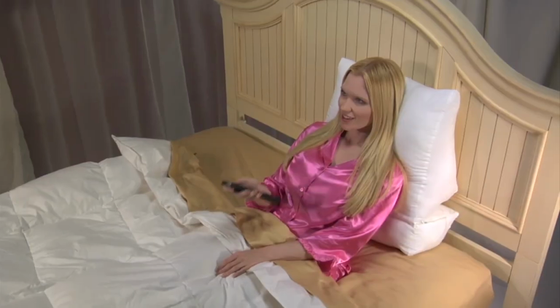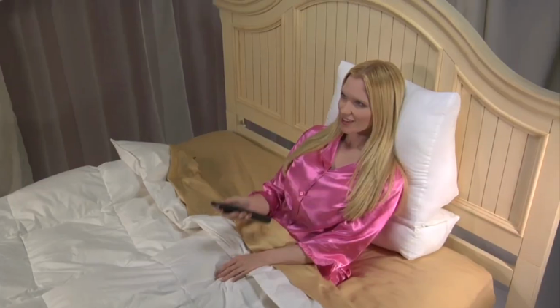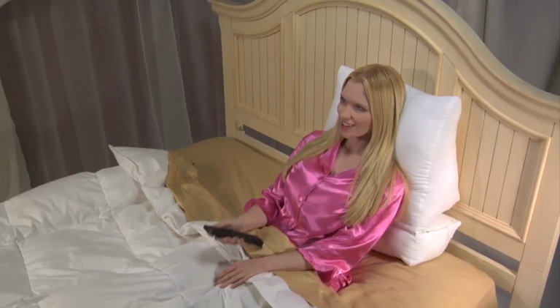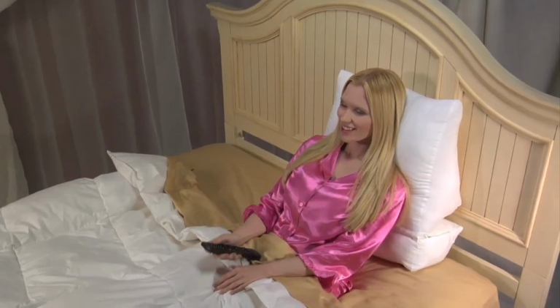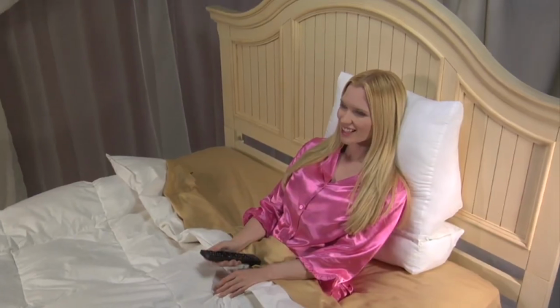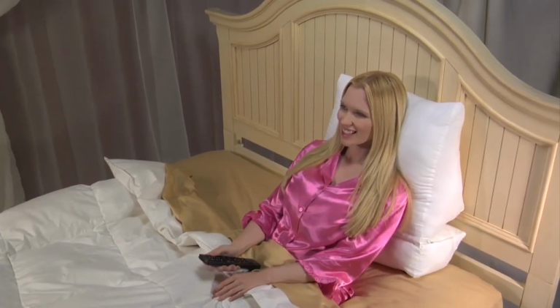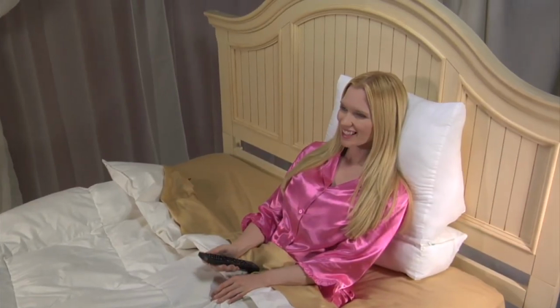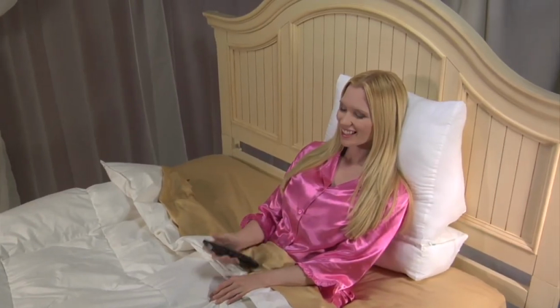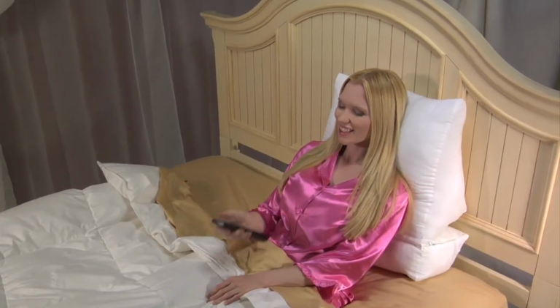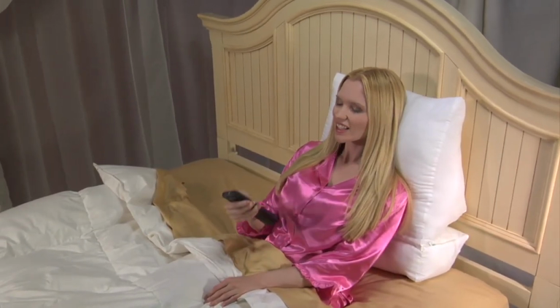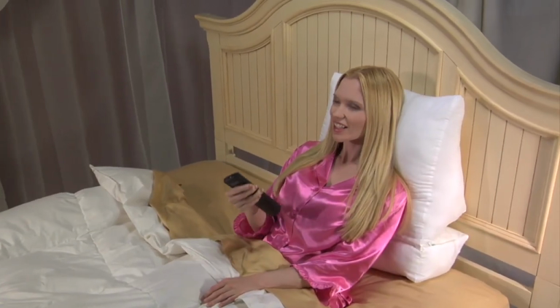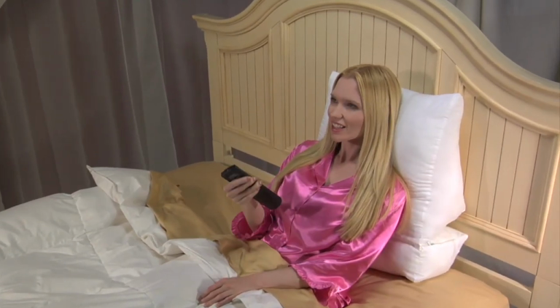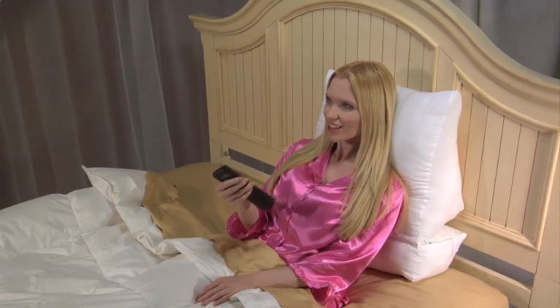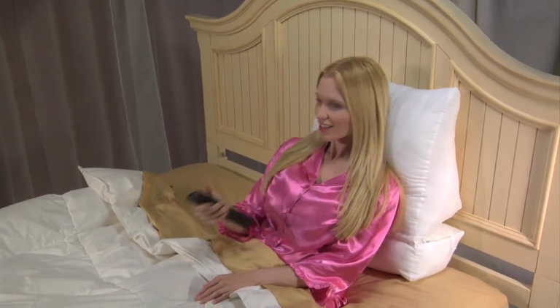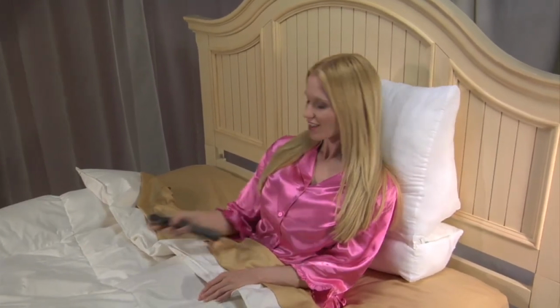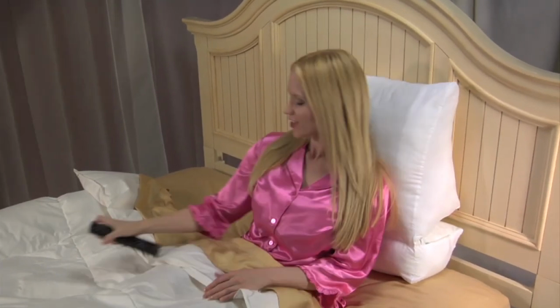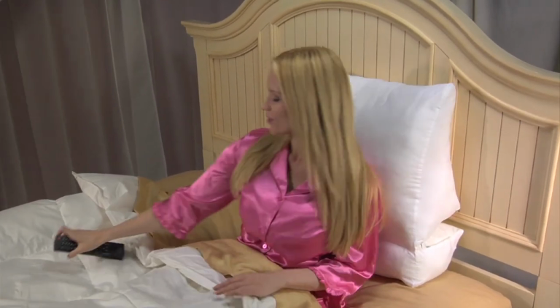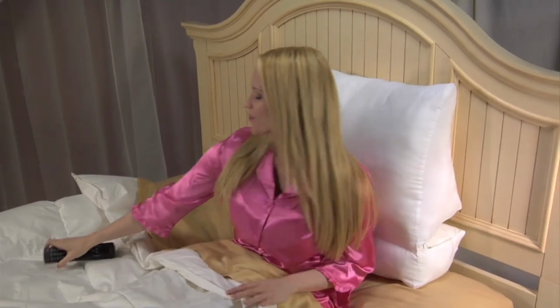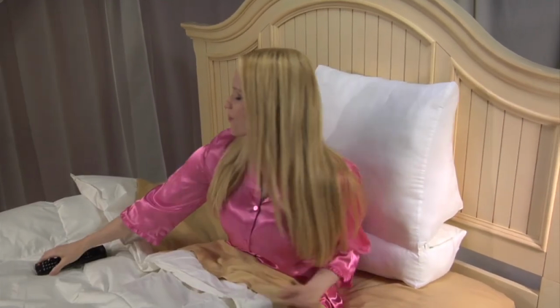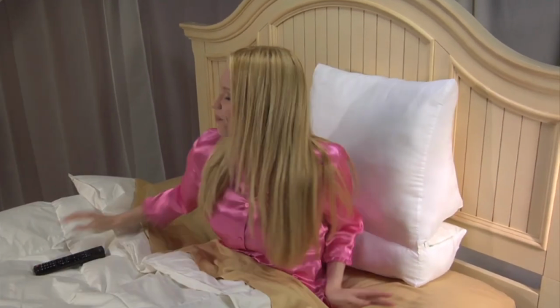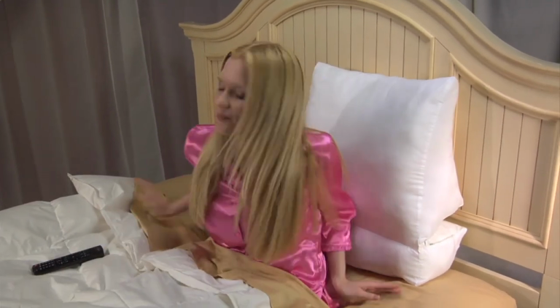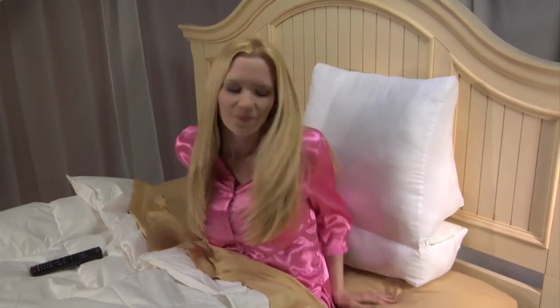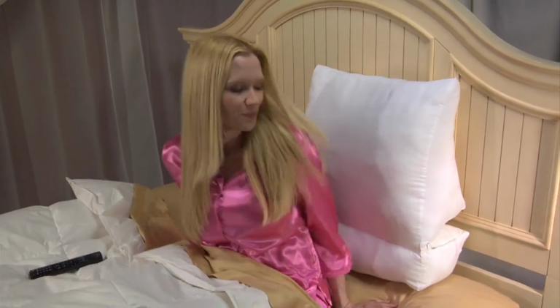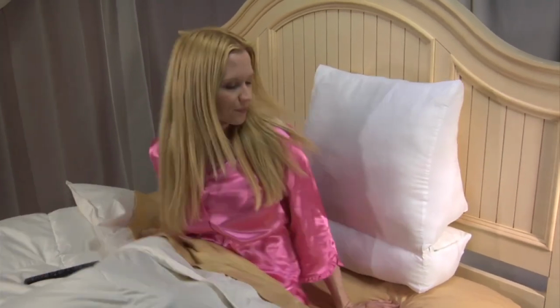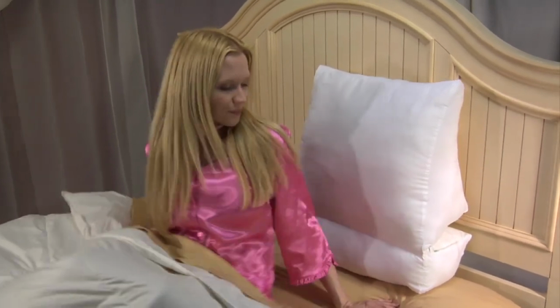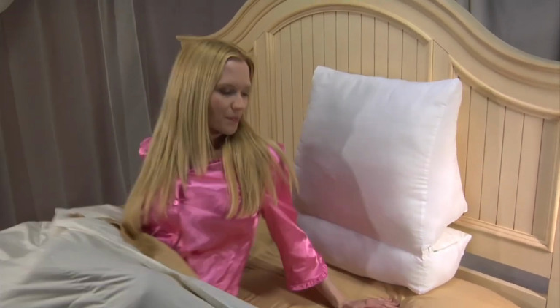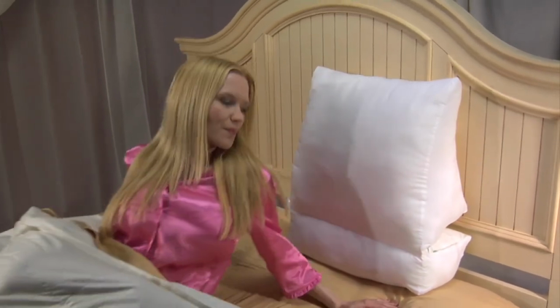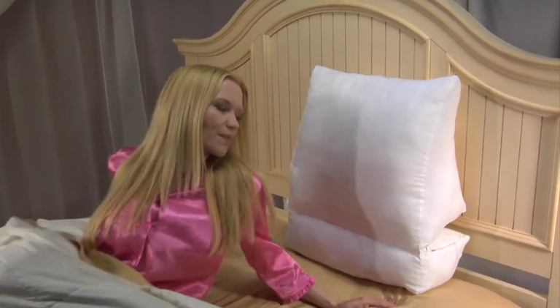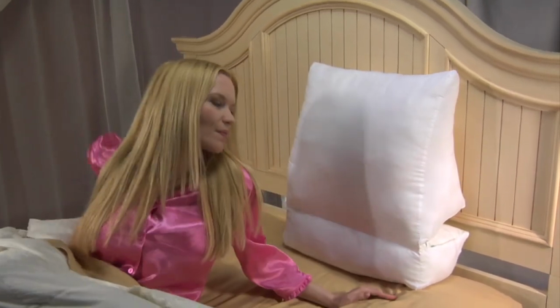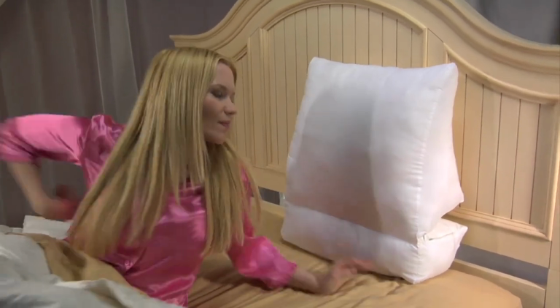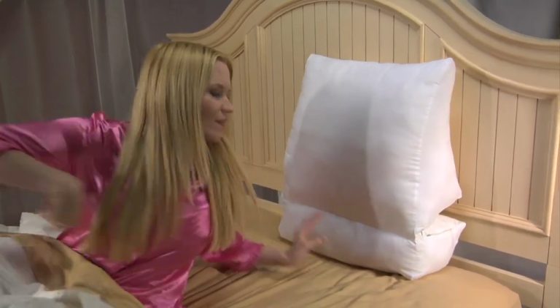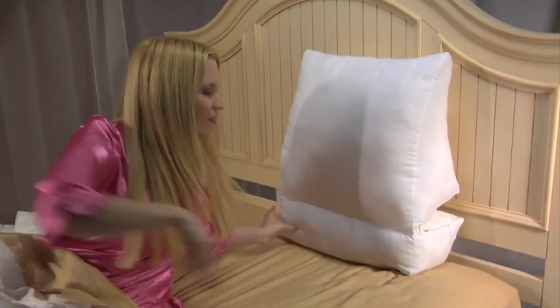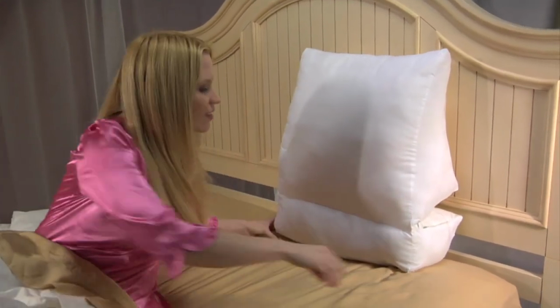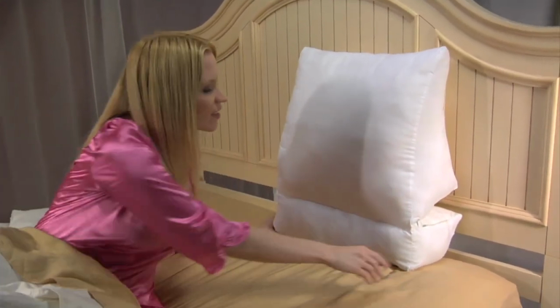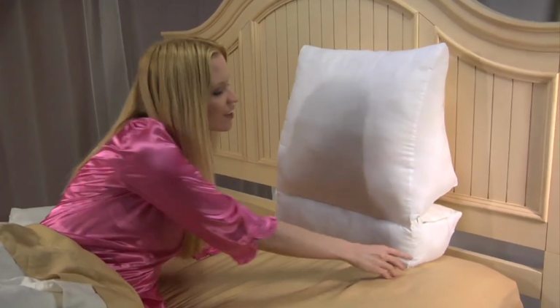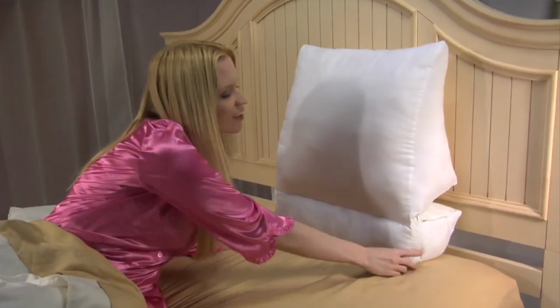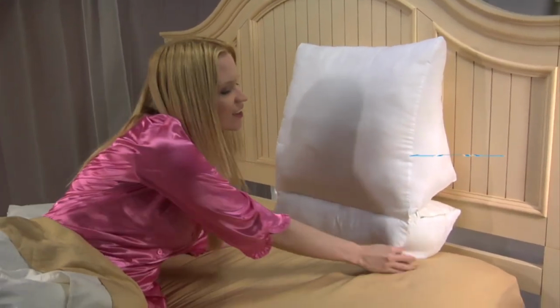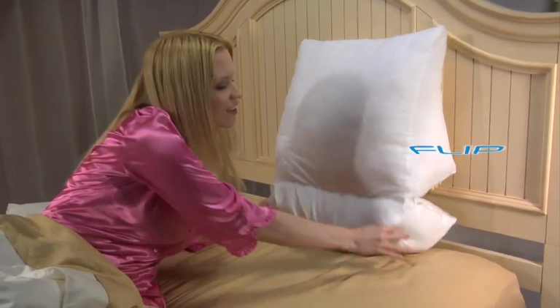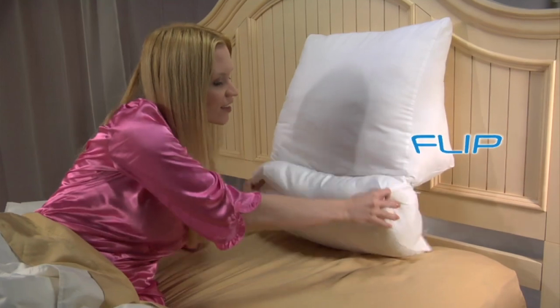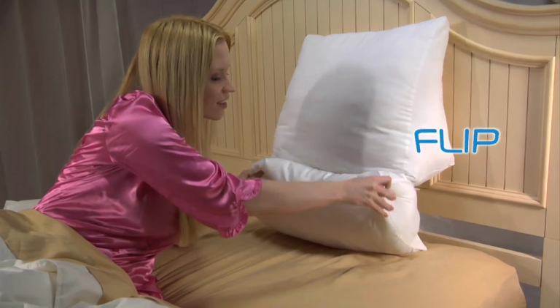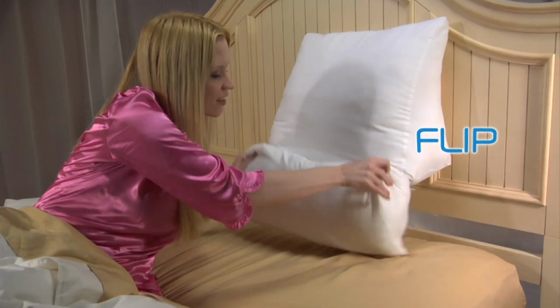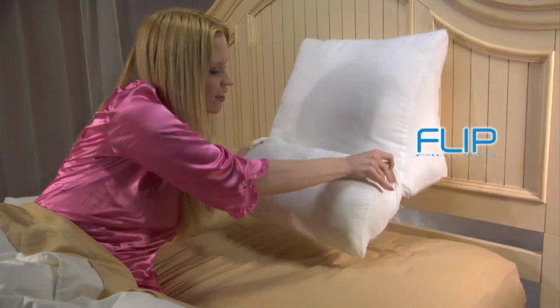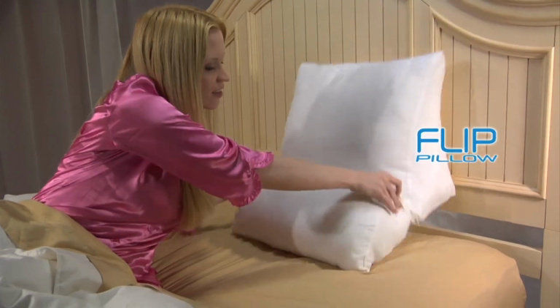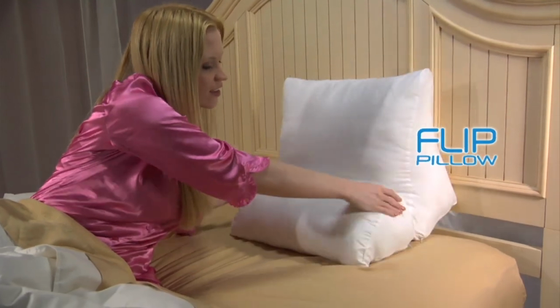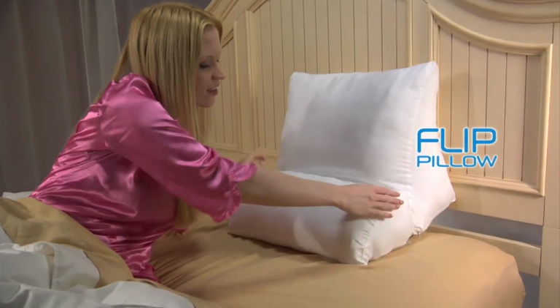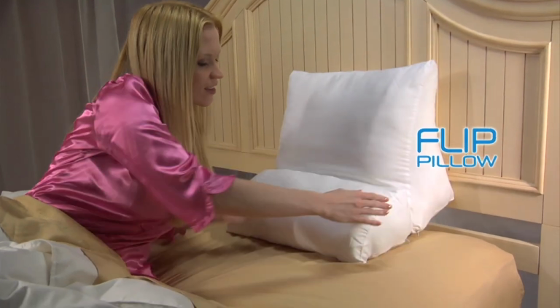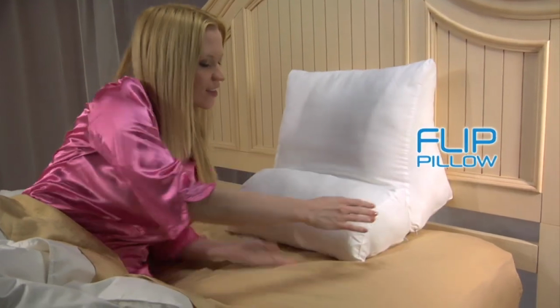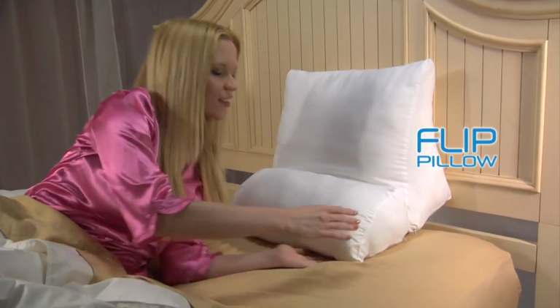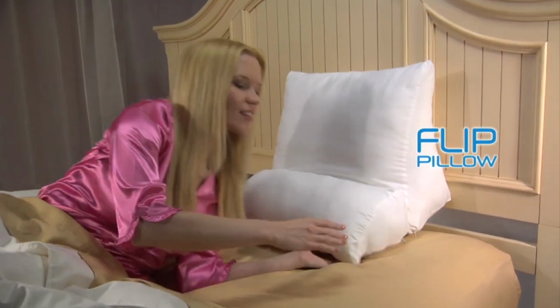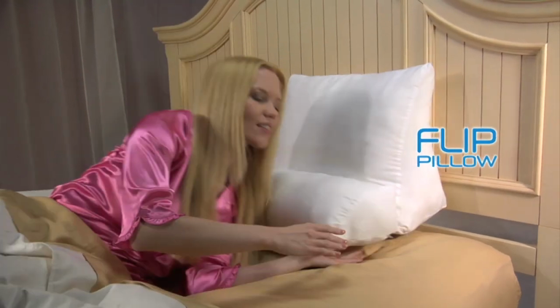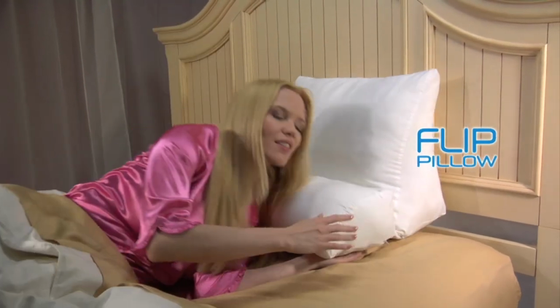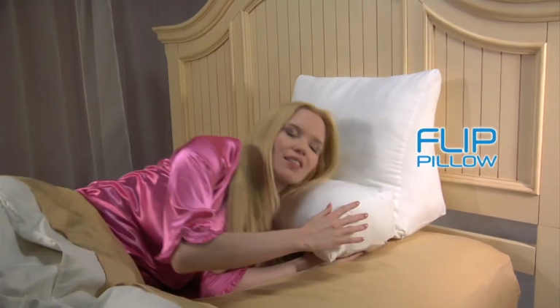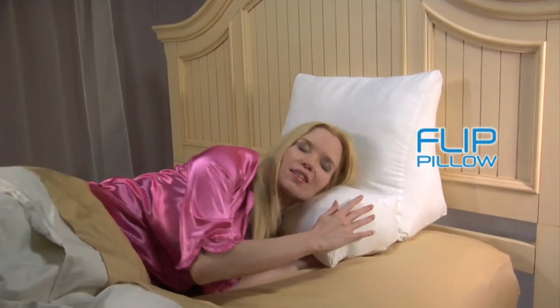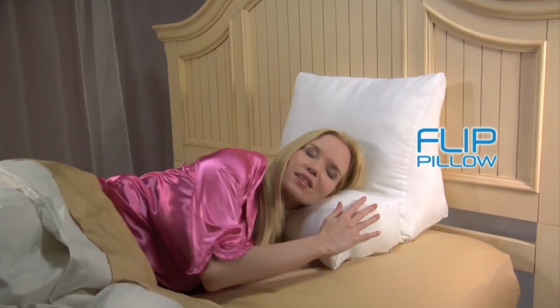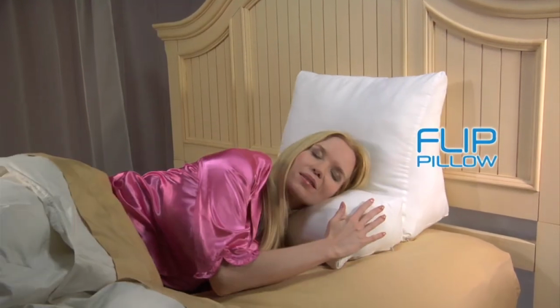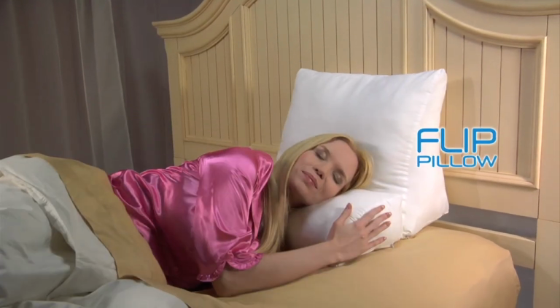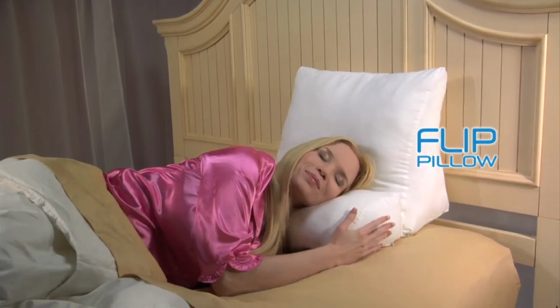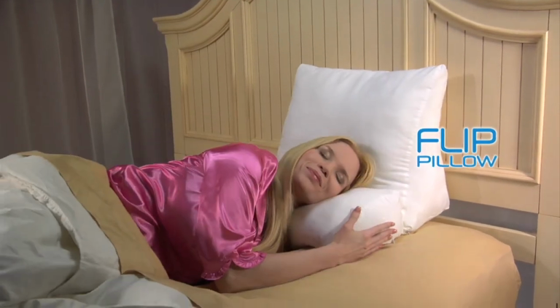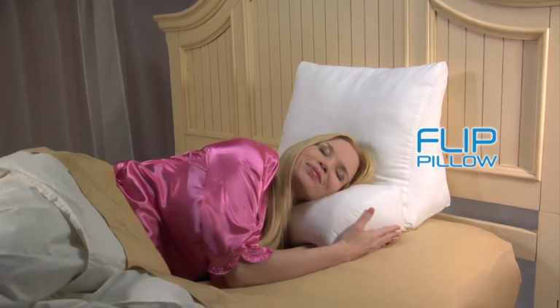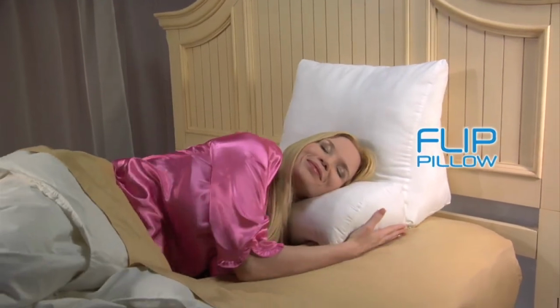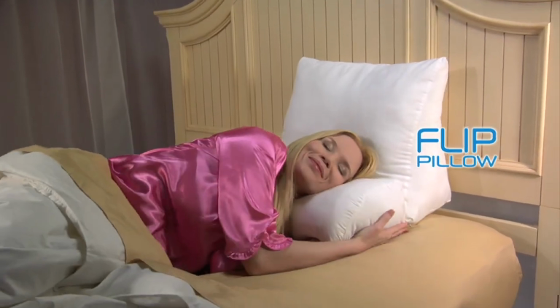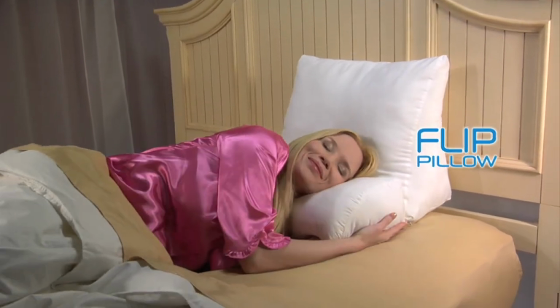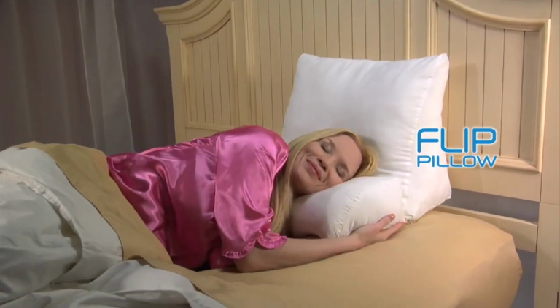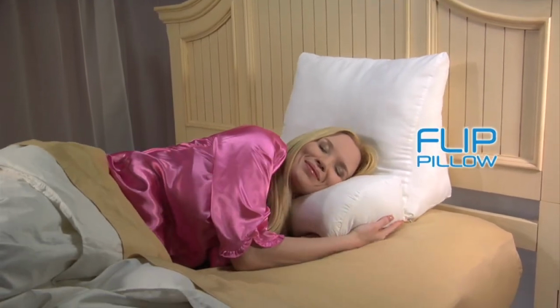Look how it comfortably supports your head and back while watching TV. And when you're ready to sleep, just flip it and it cradles your head and neck all night long.